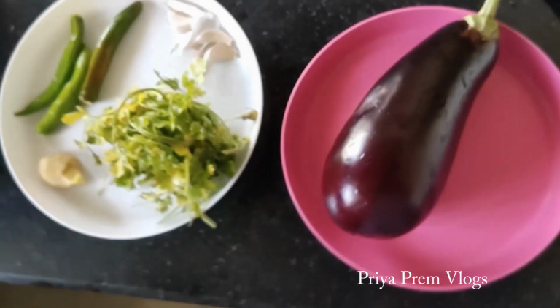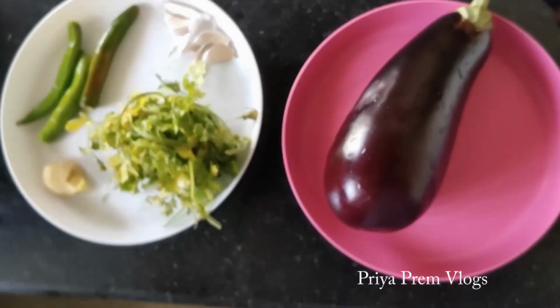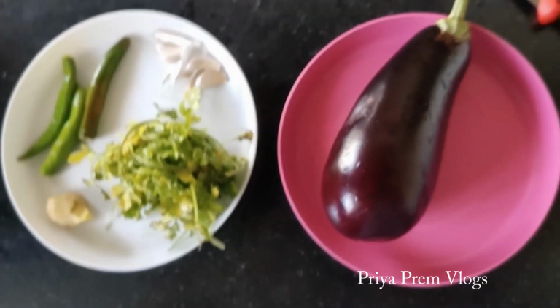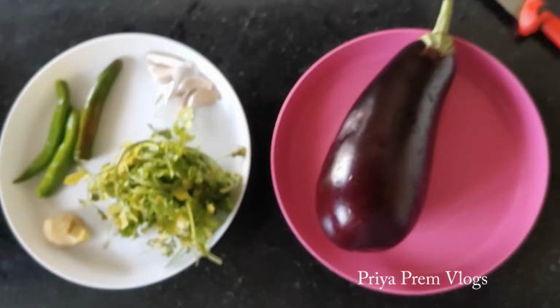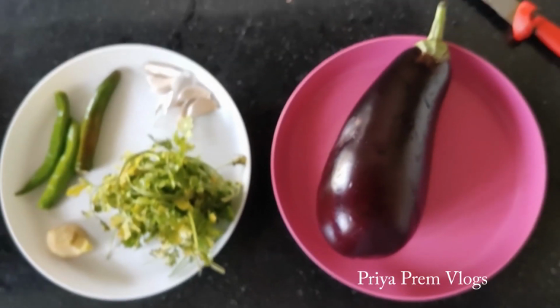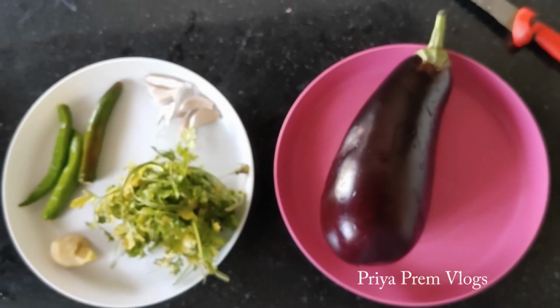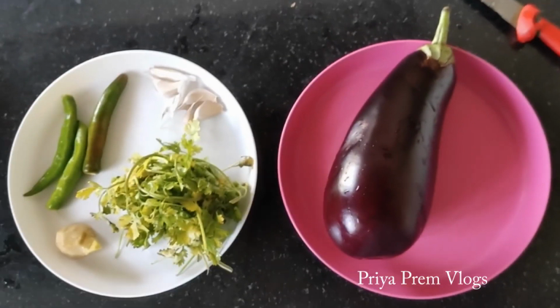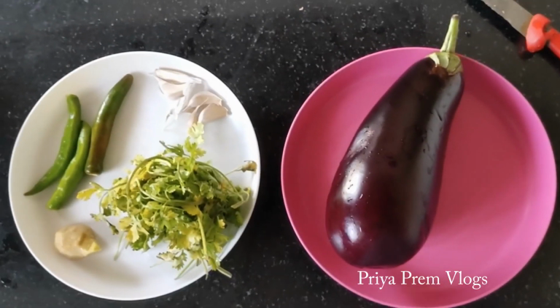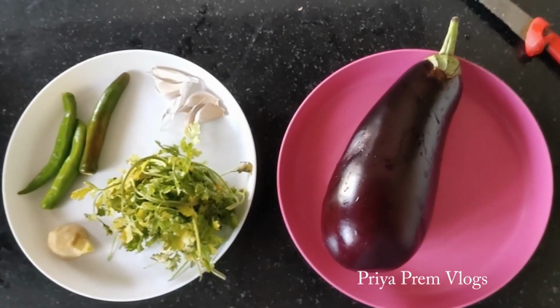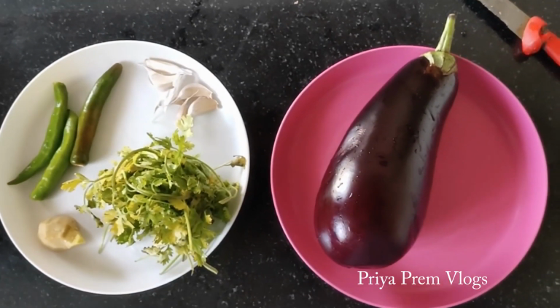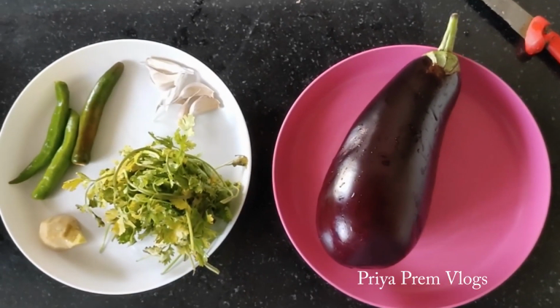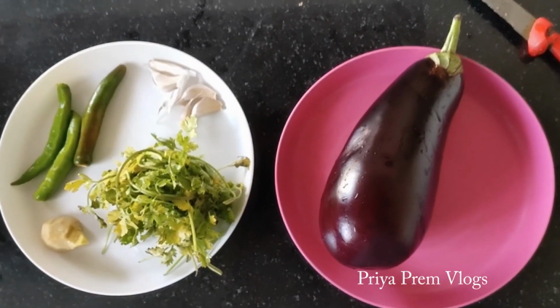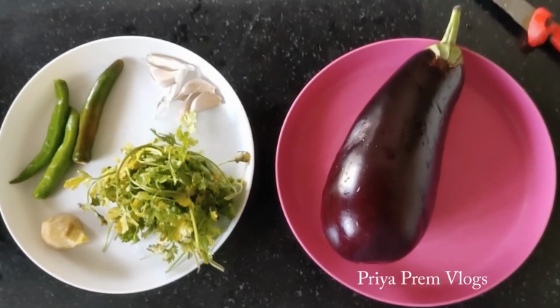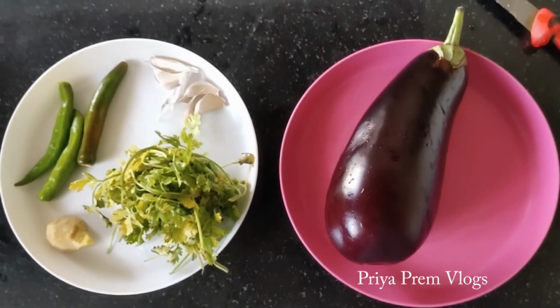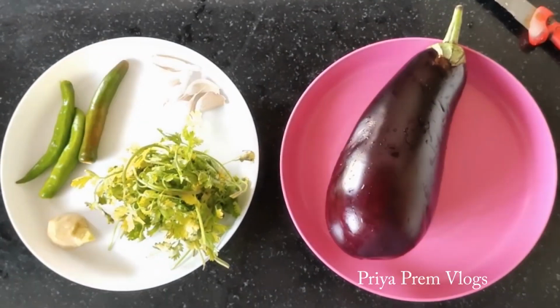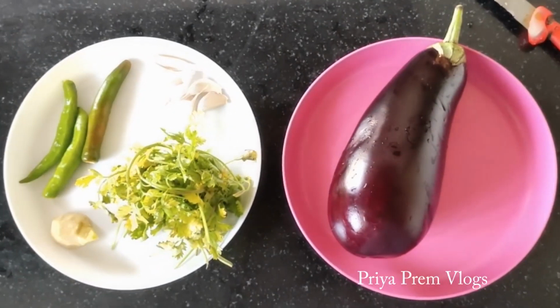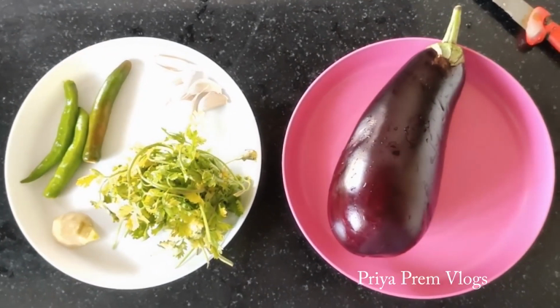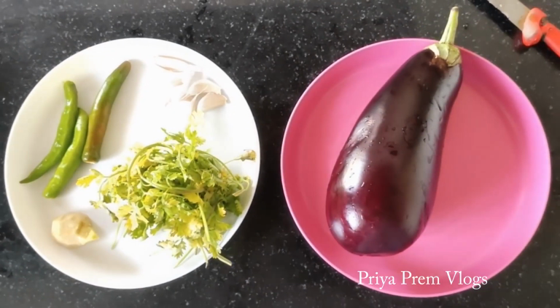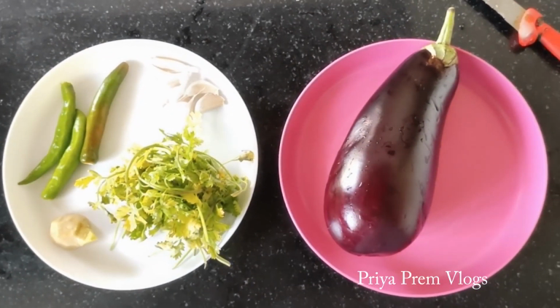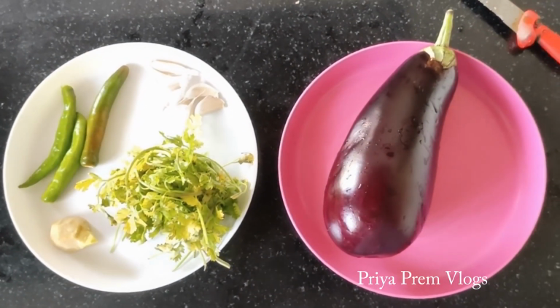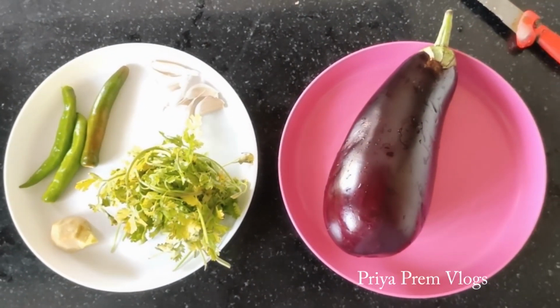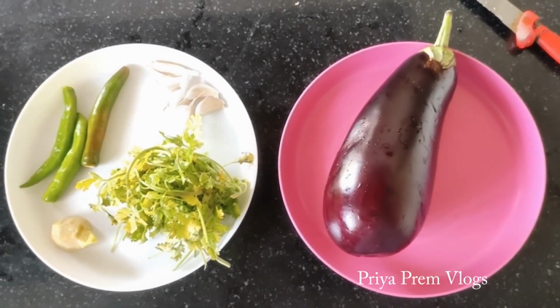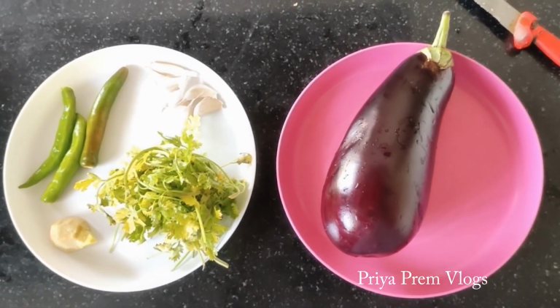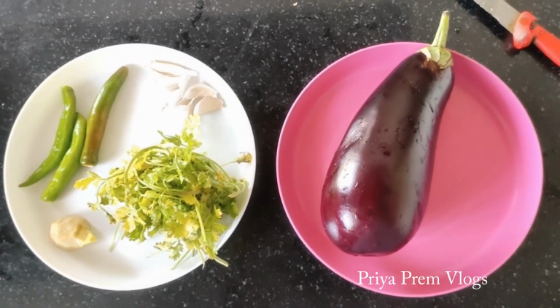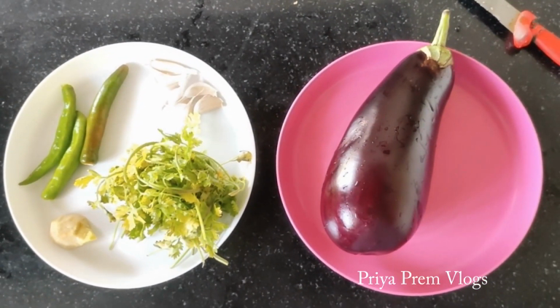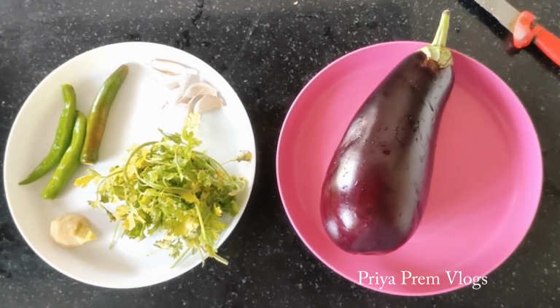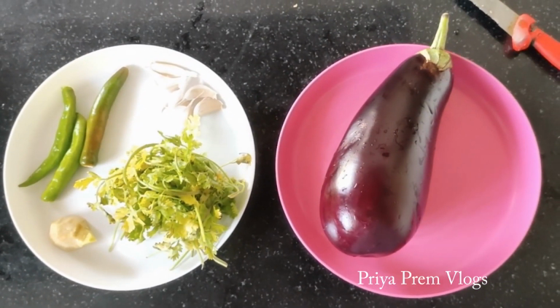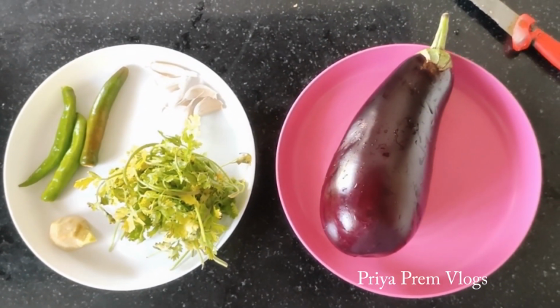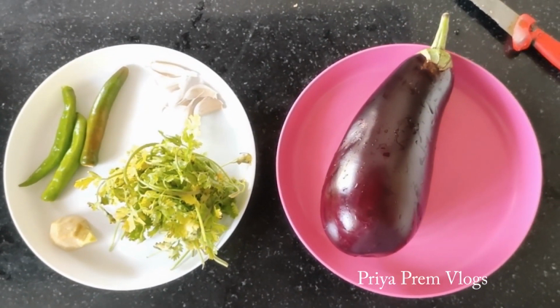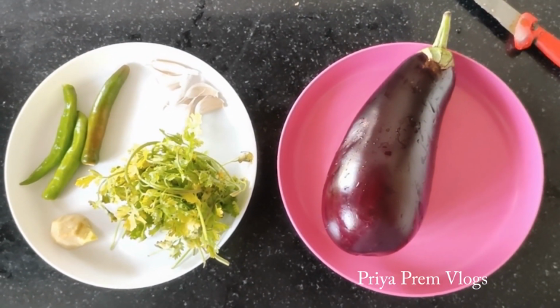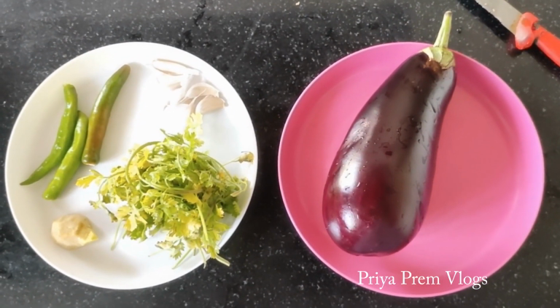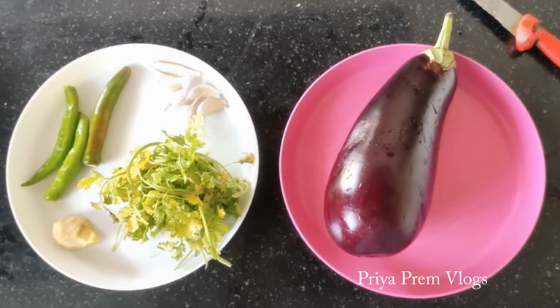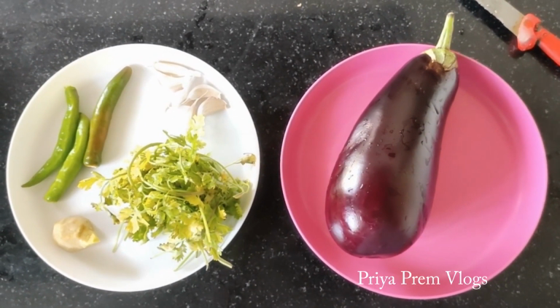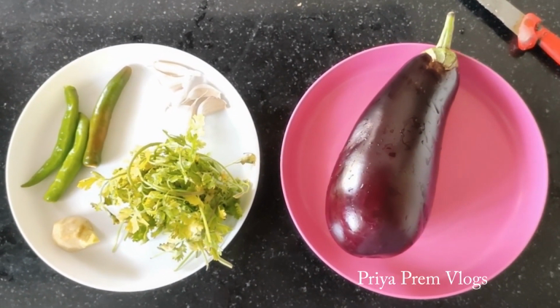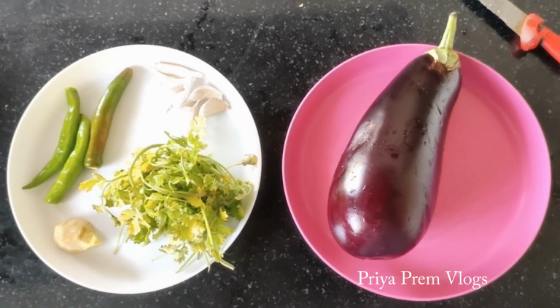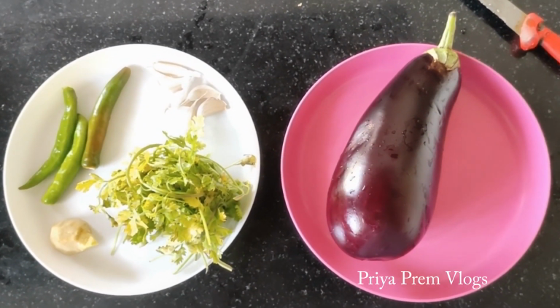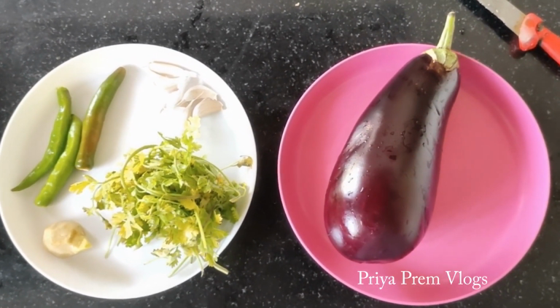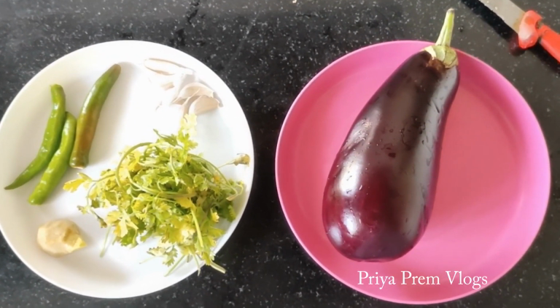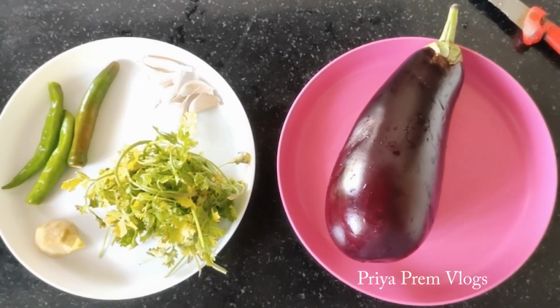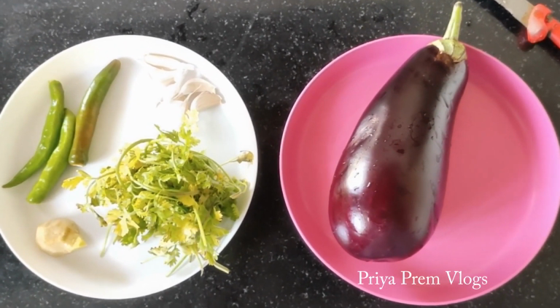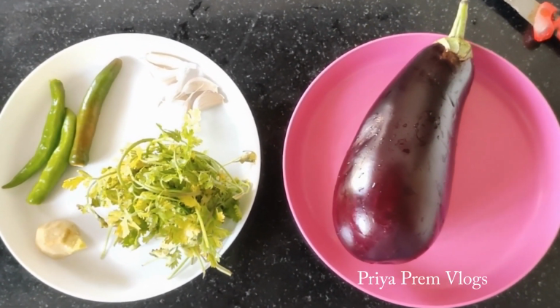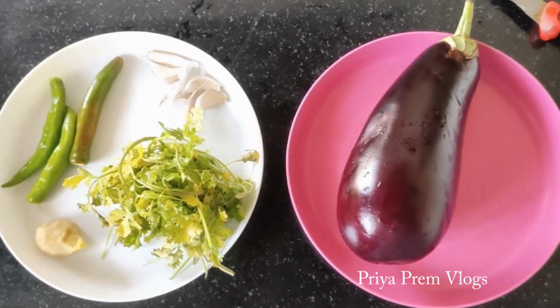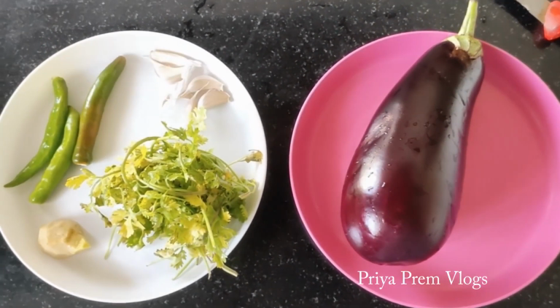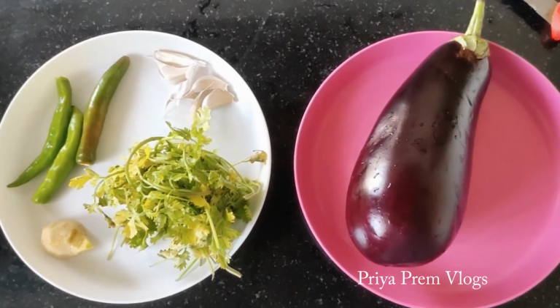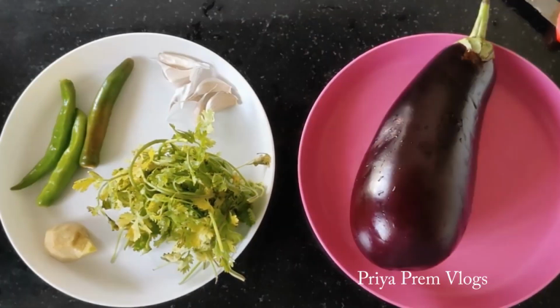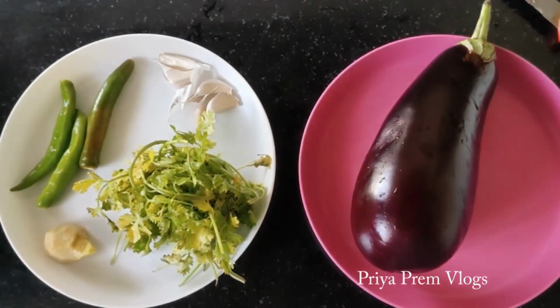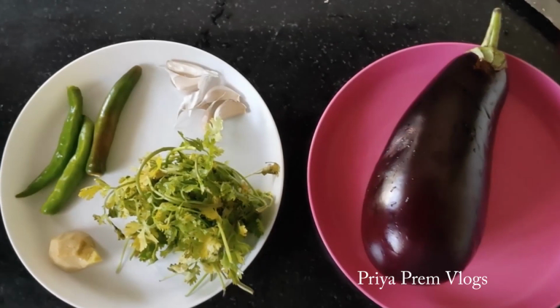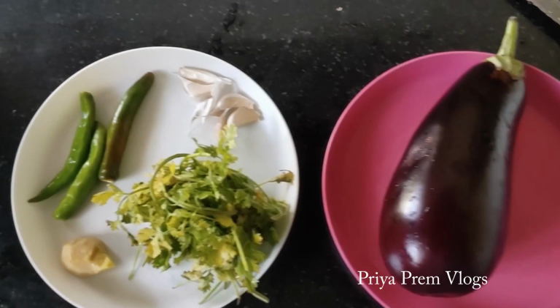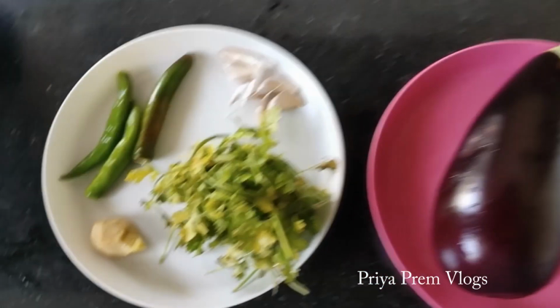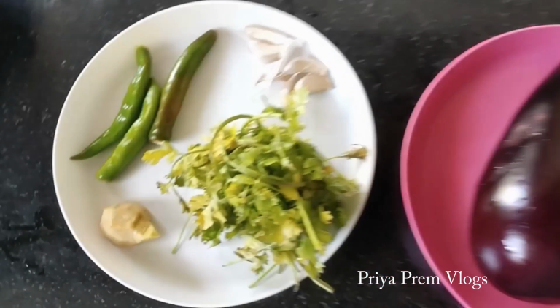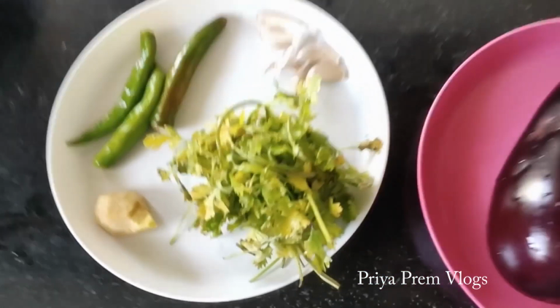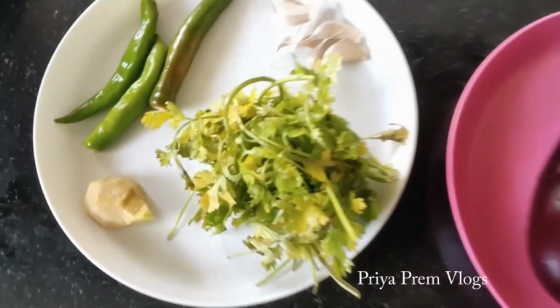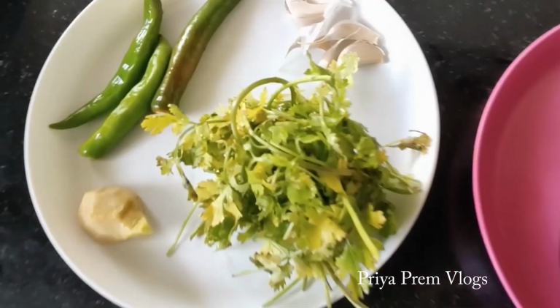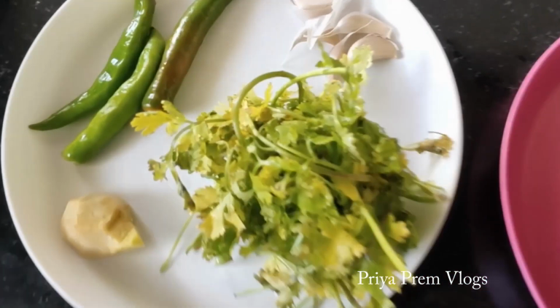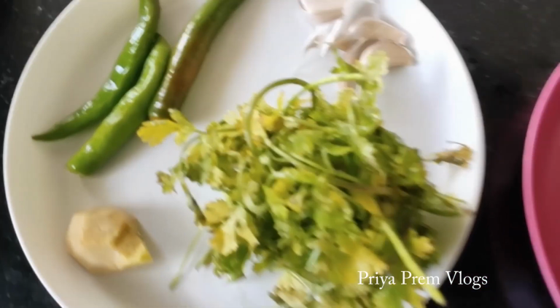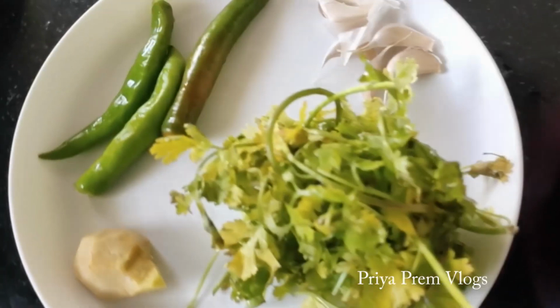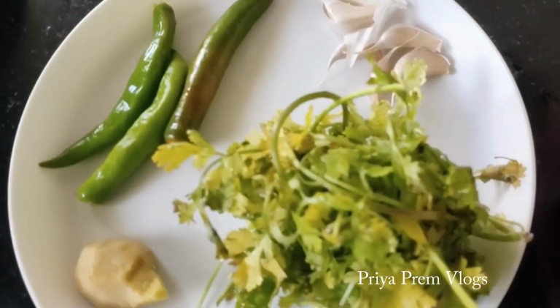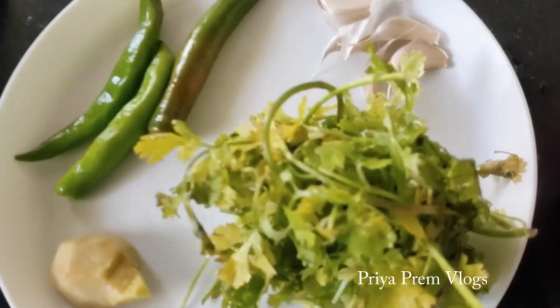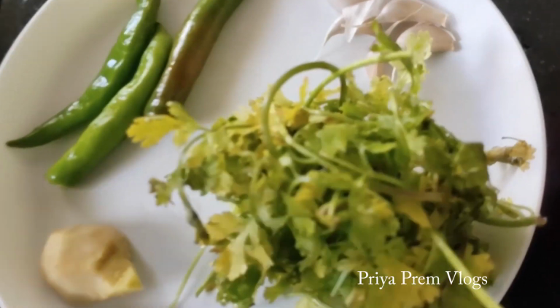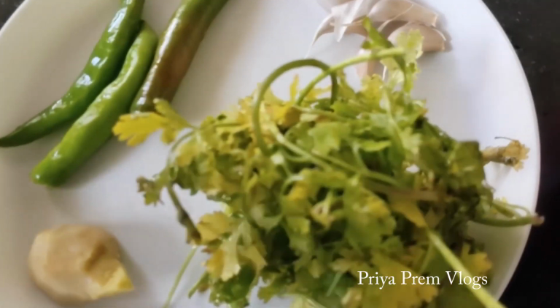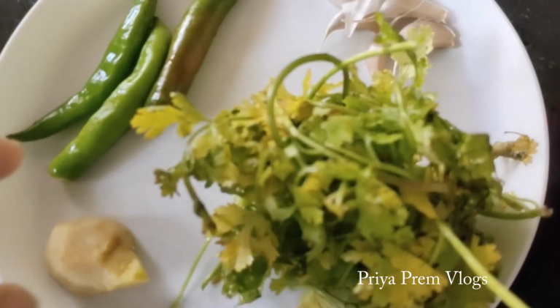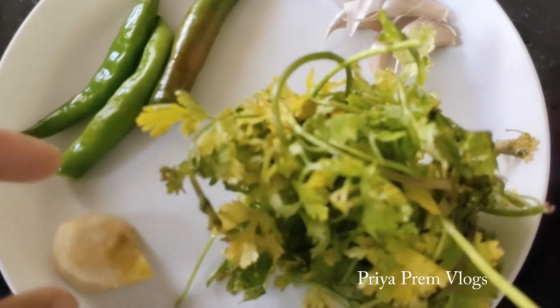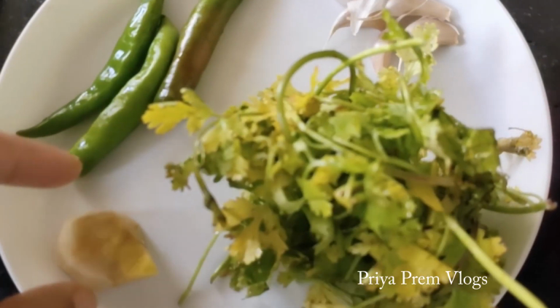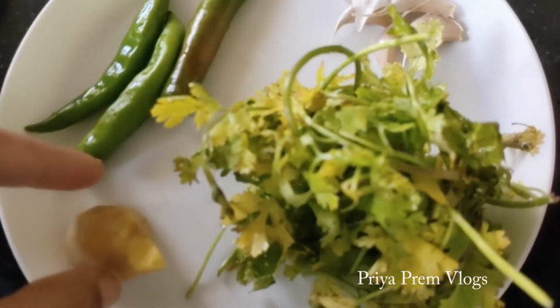I'll use a little bit of a thick kurz and a small size. I'll use a little bit of color.